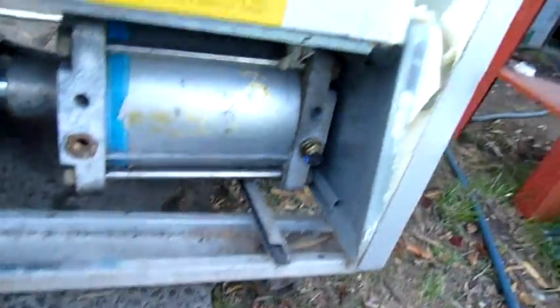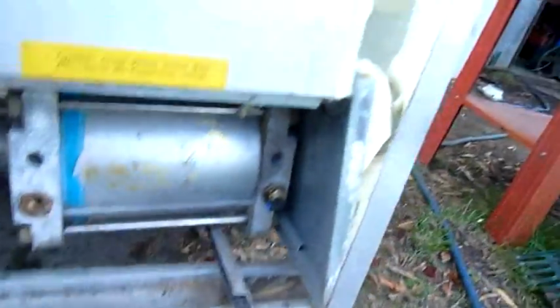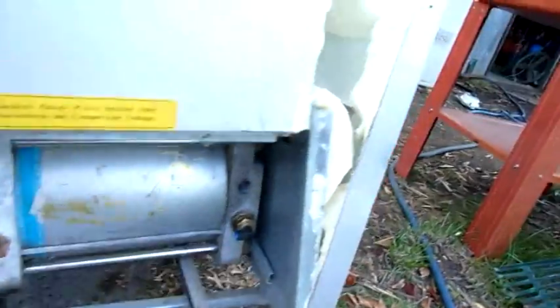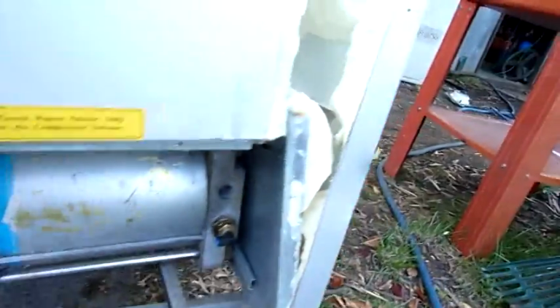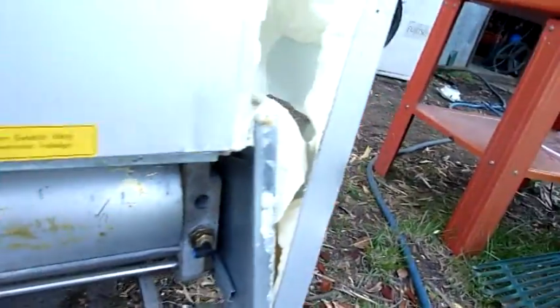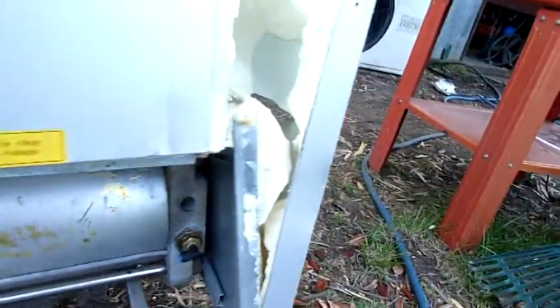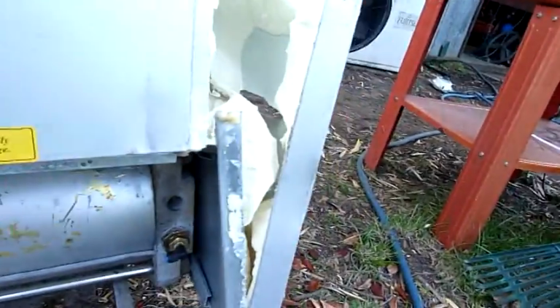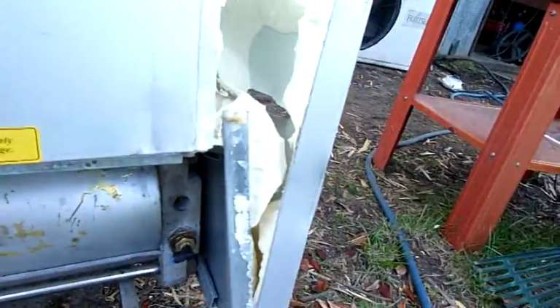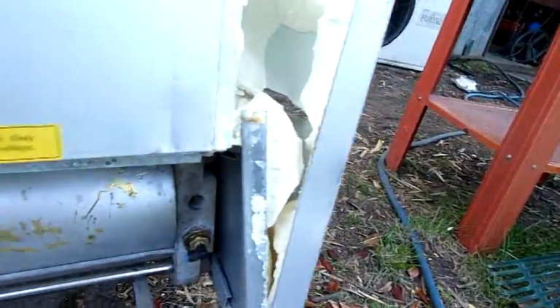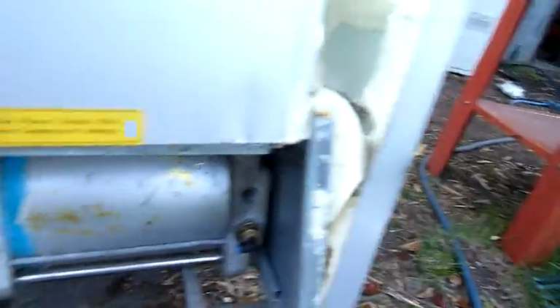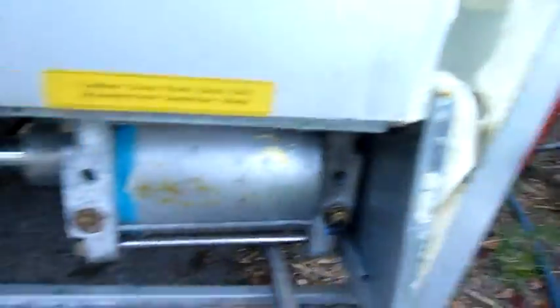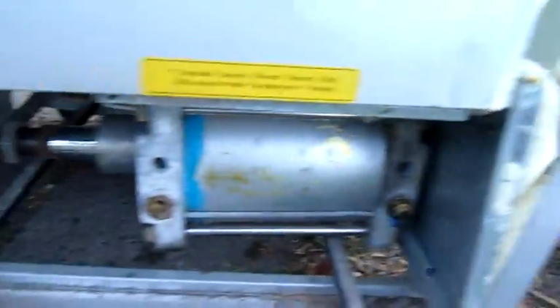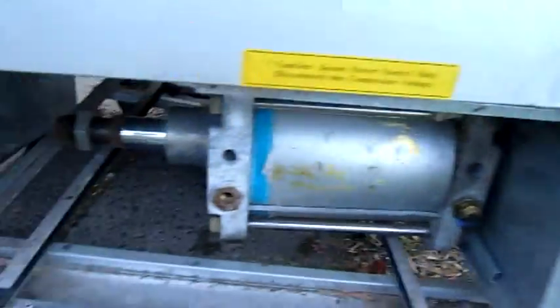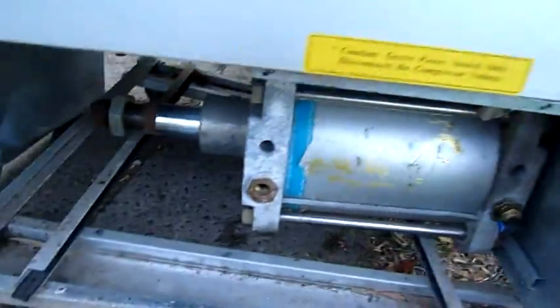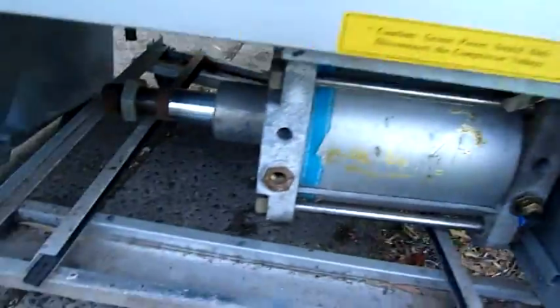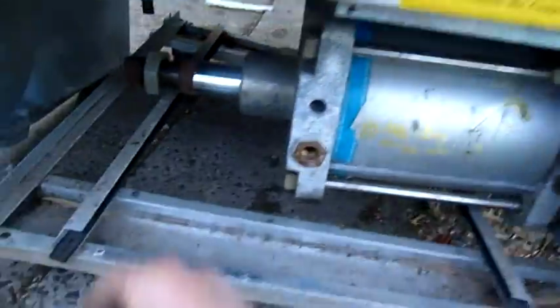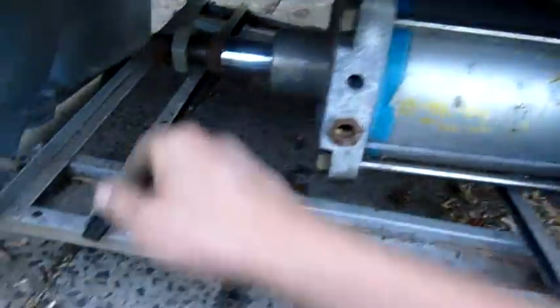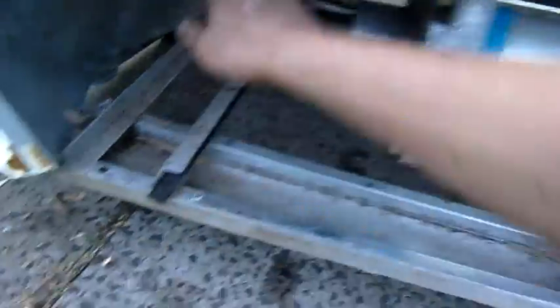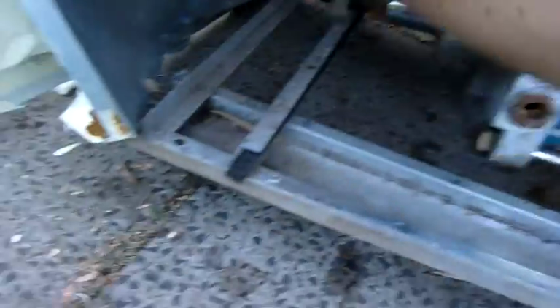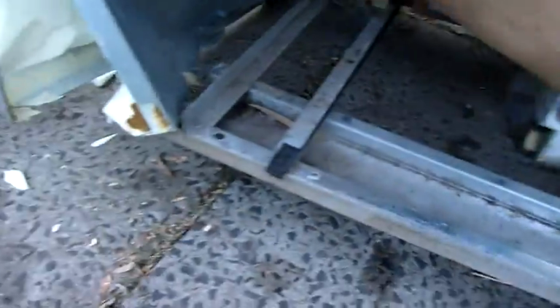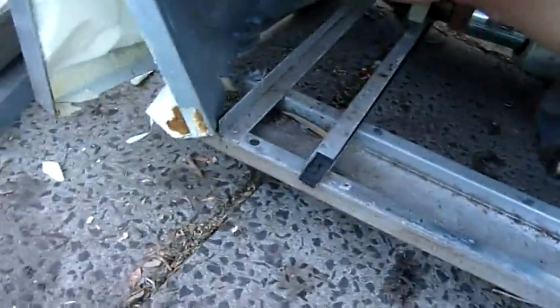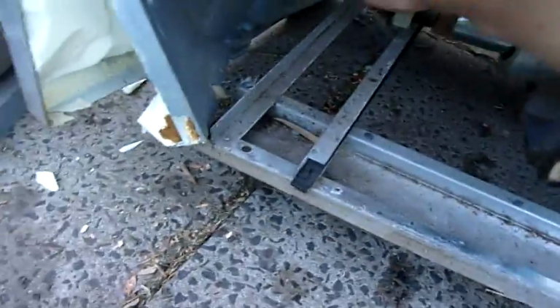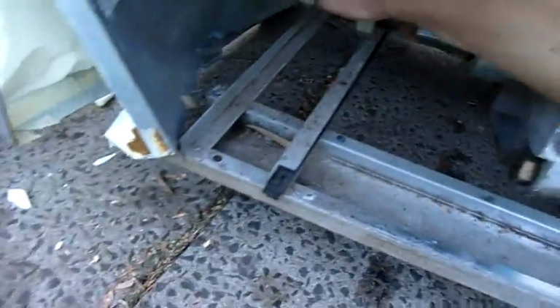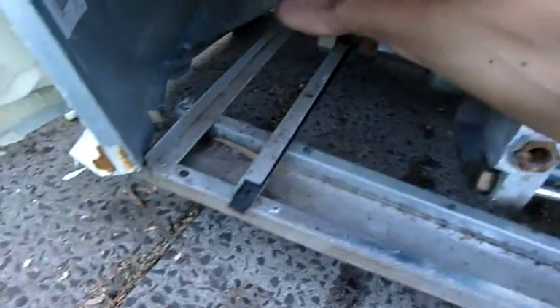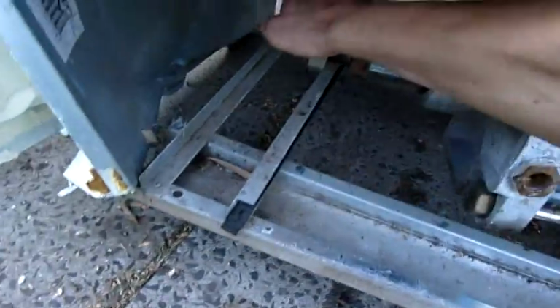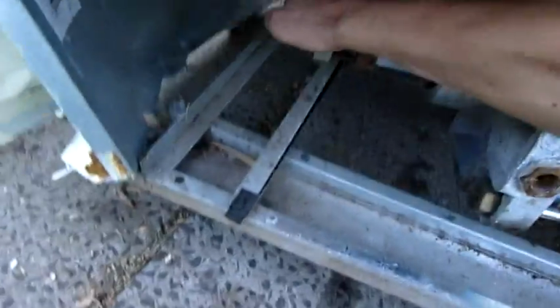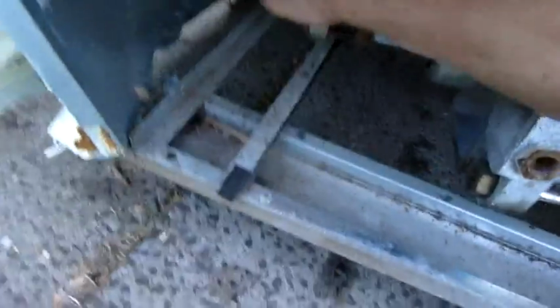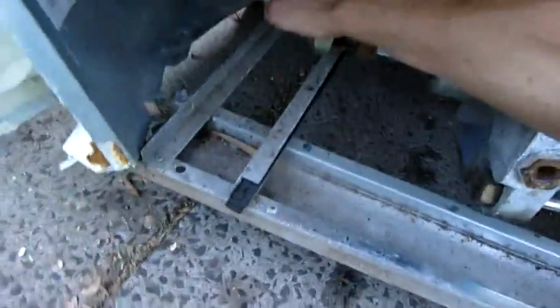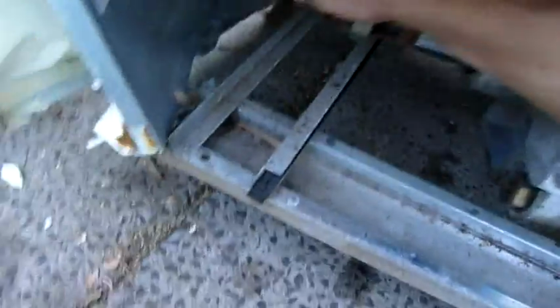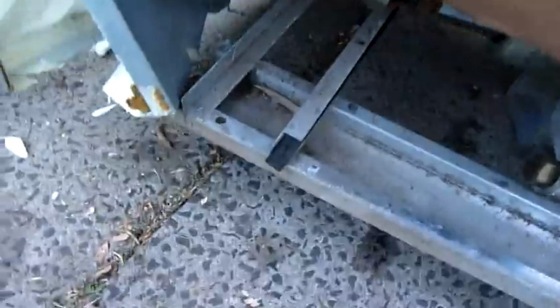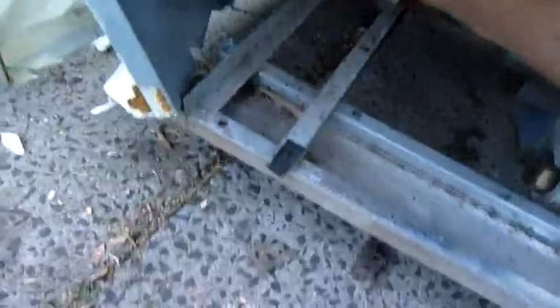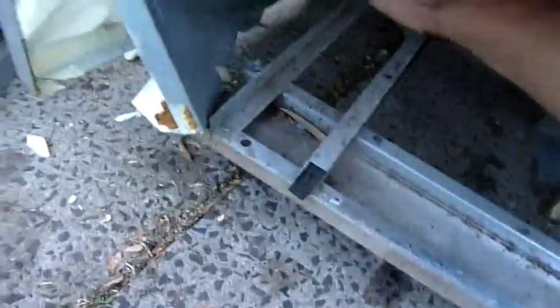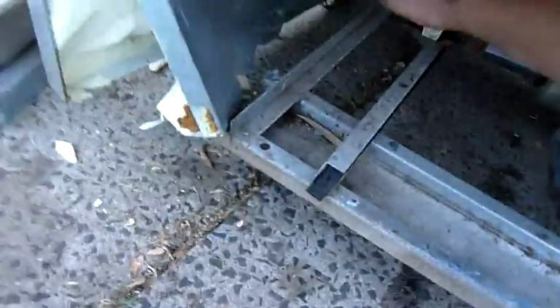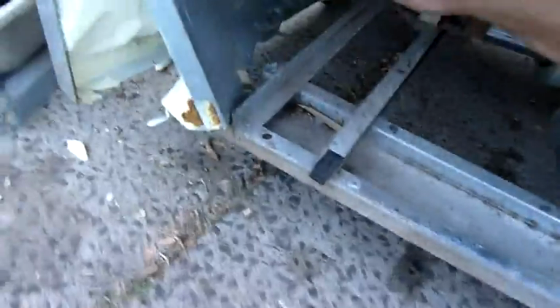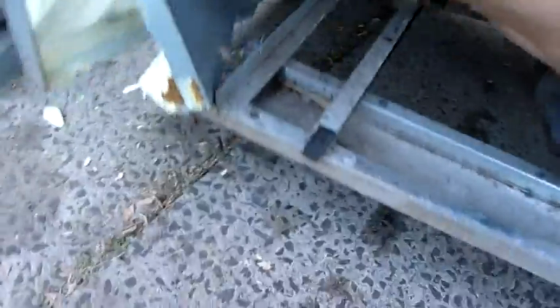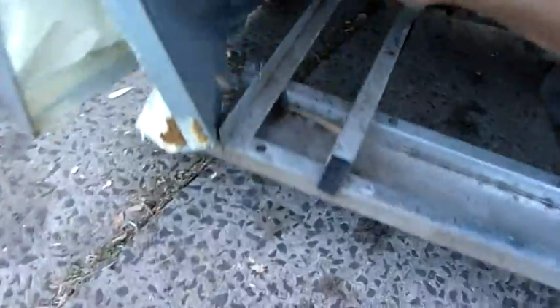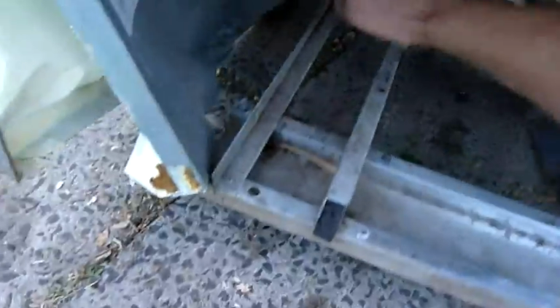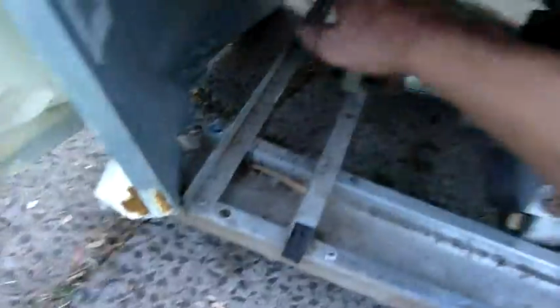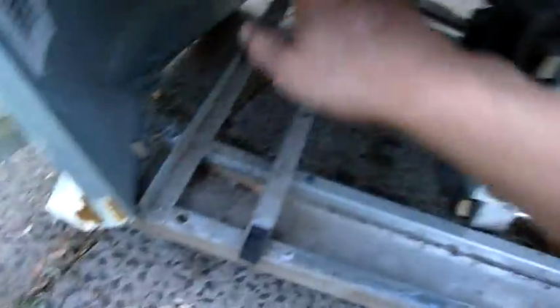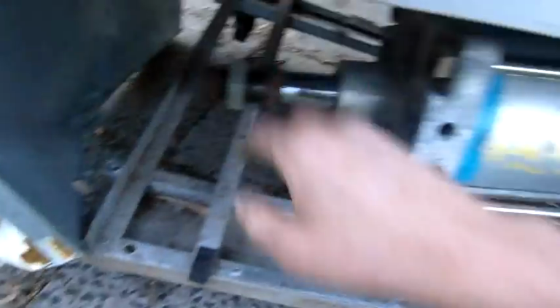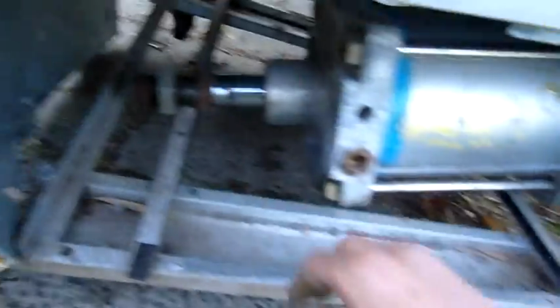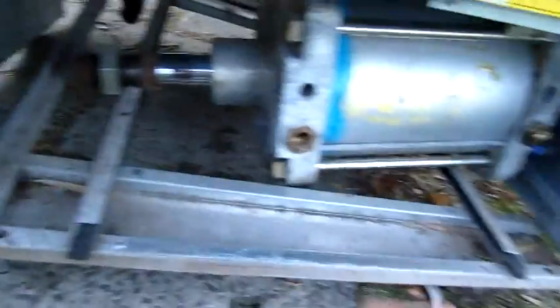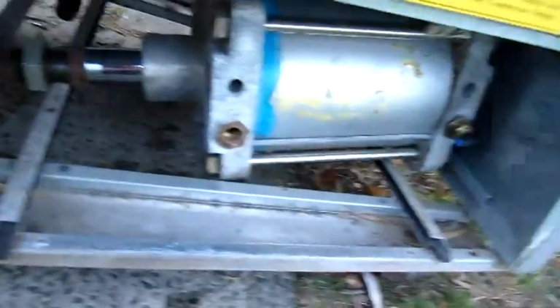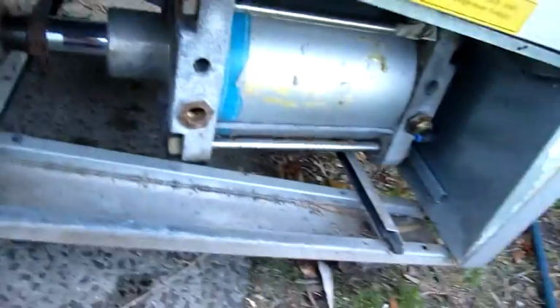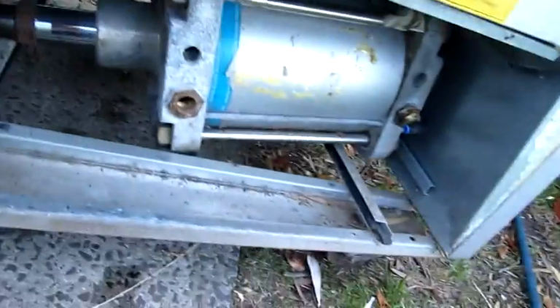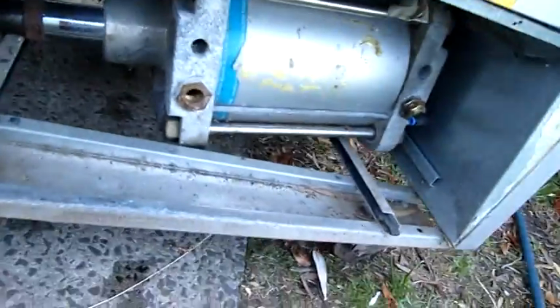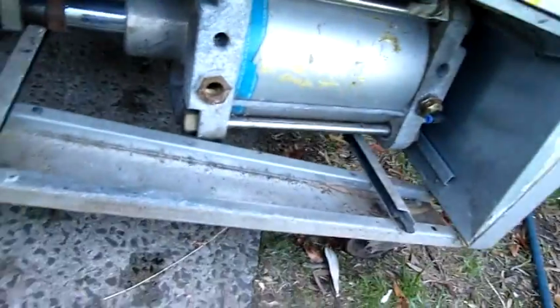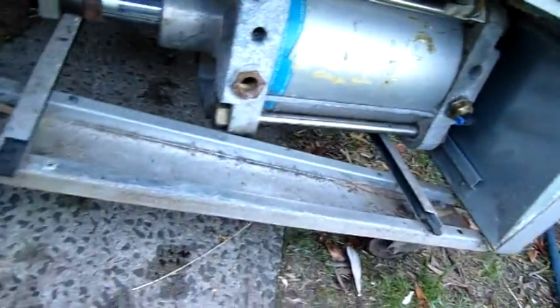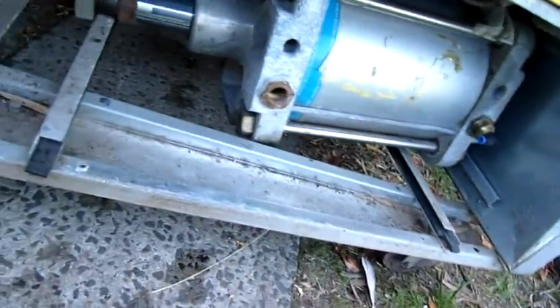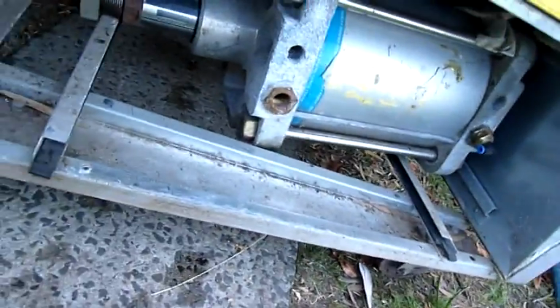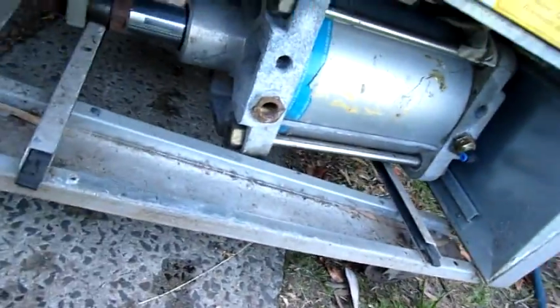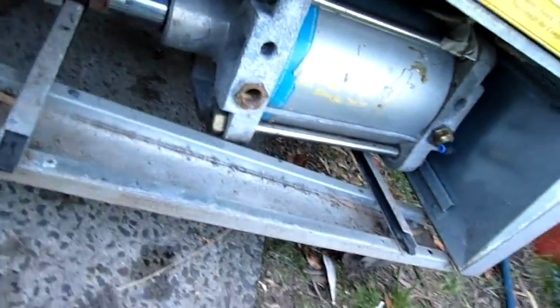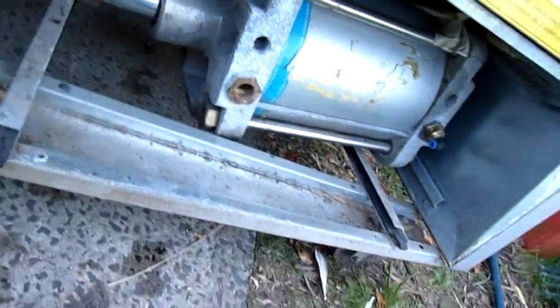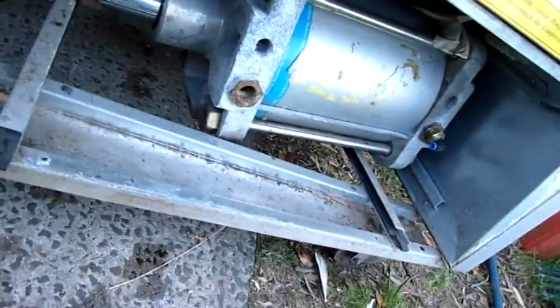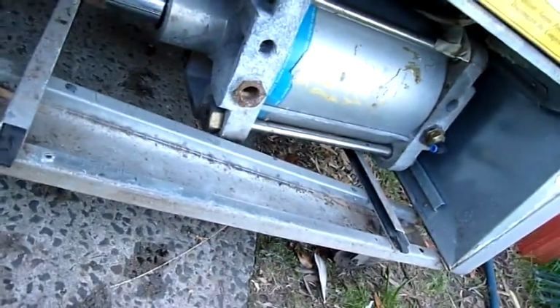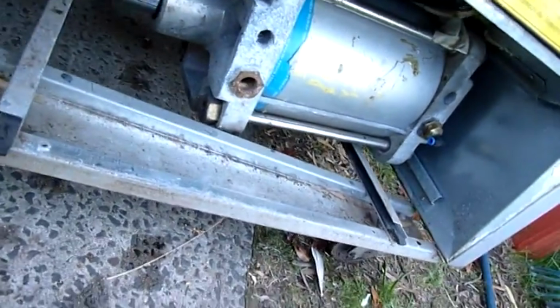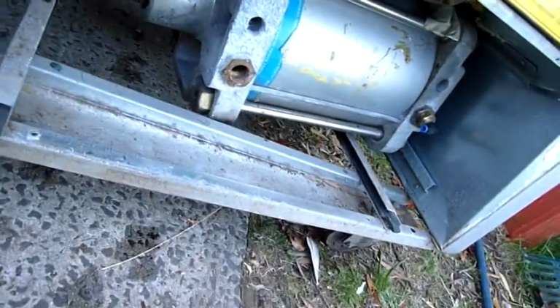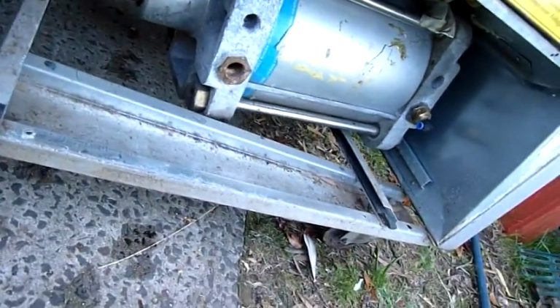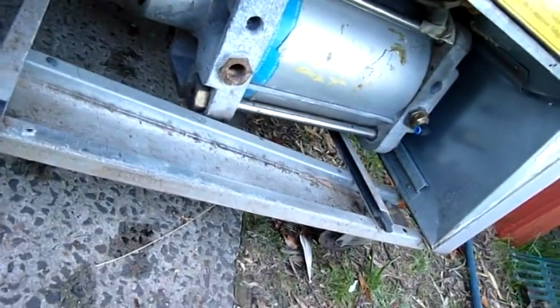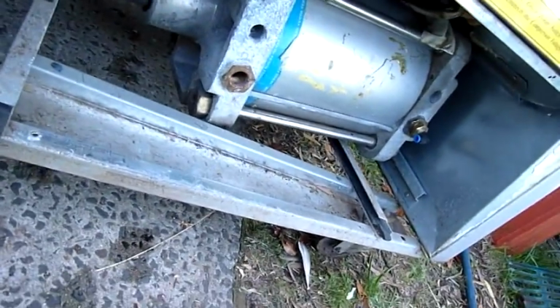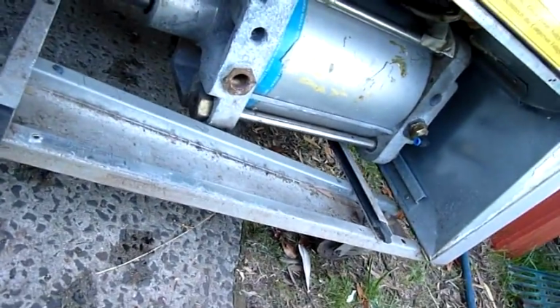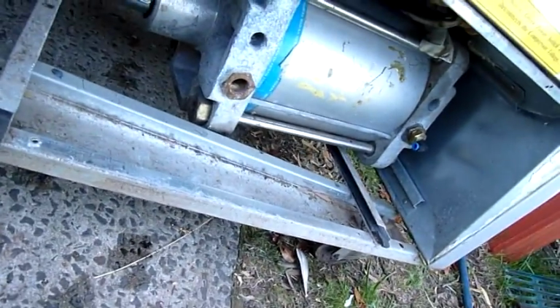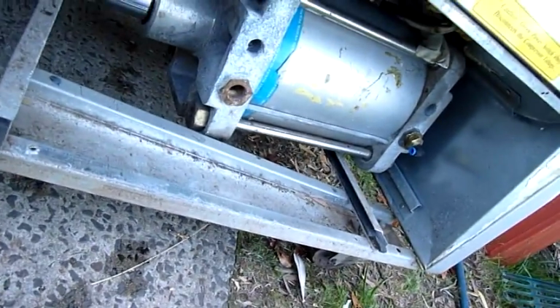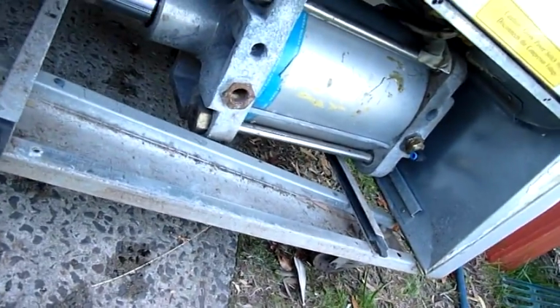This cylinder is going to be fun. Jimmy, I can get it out of there again.